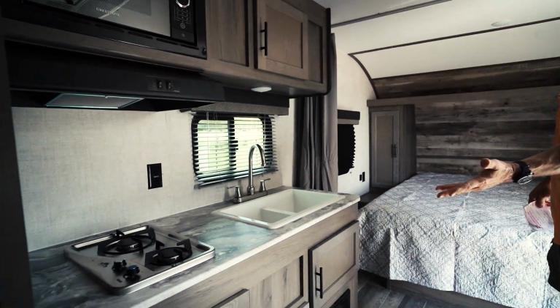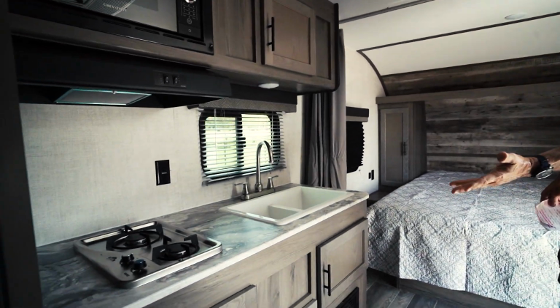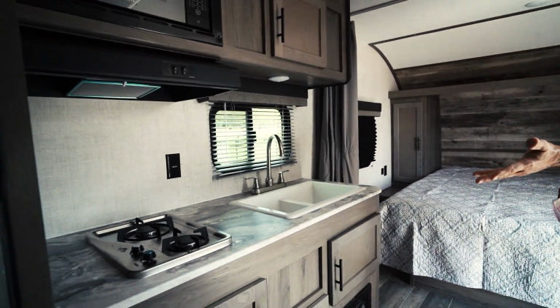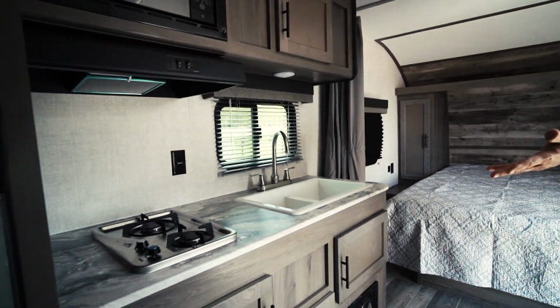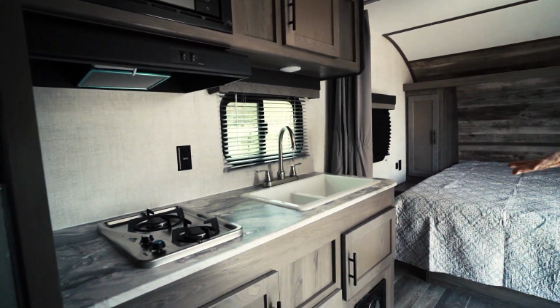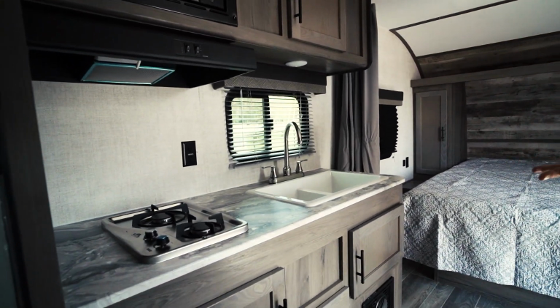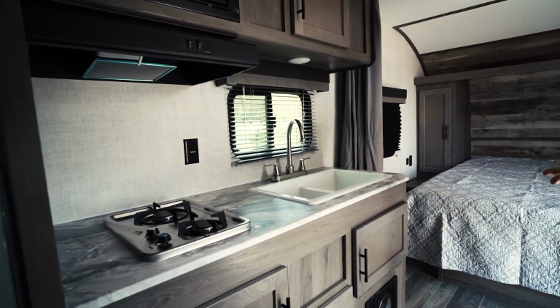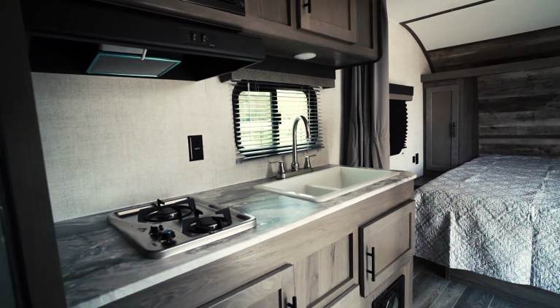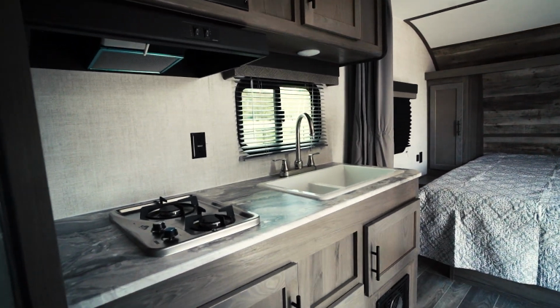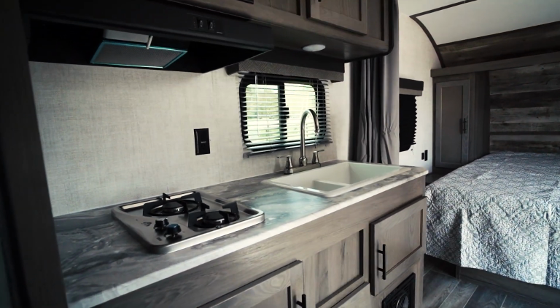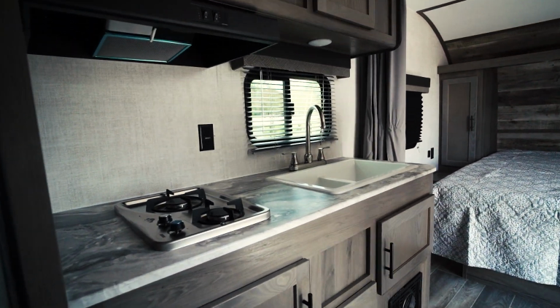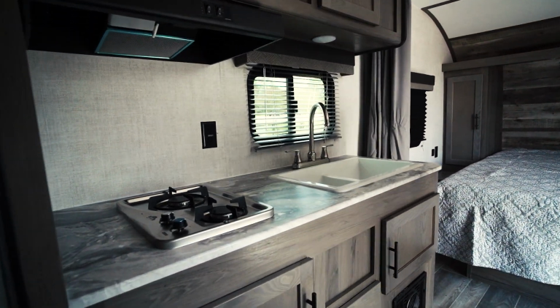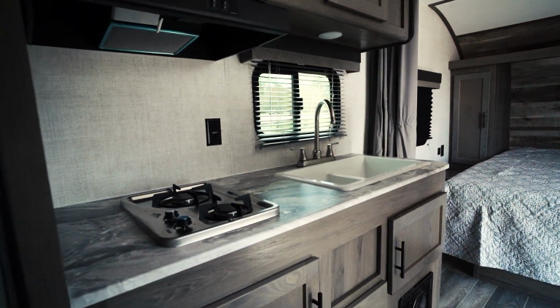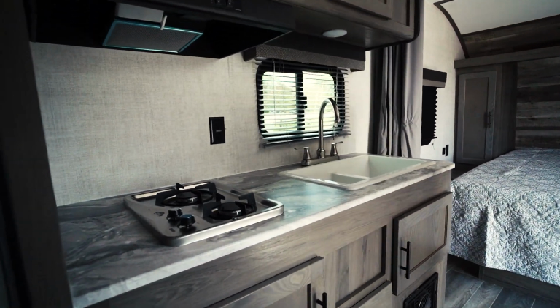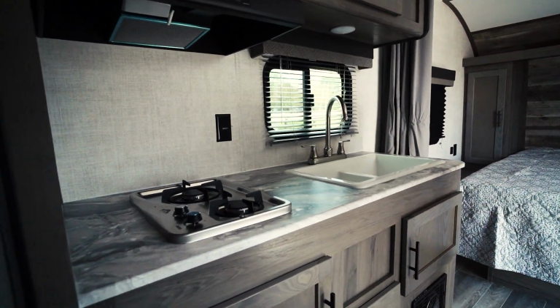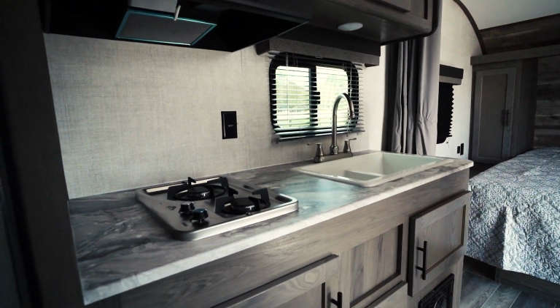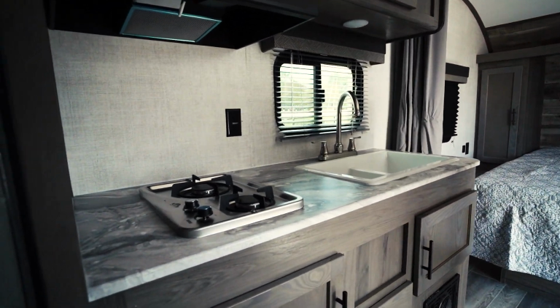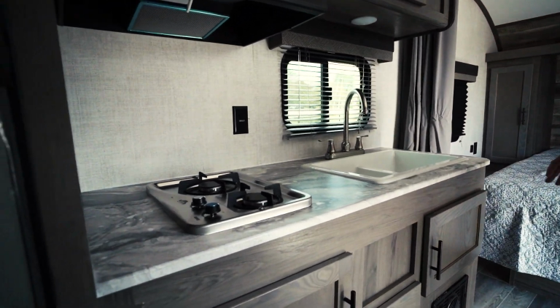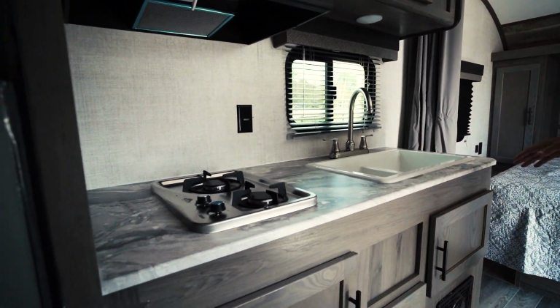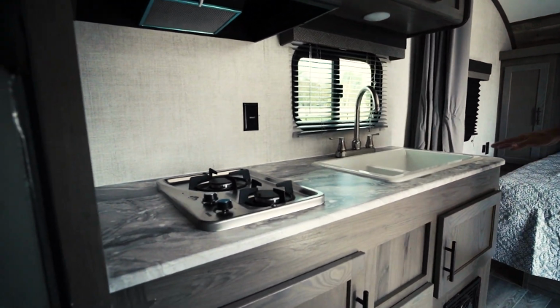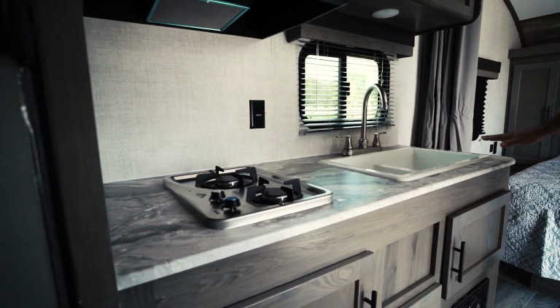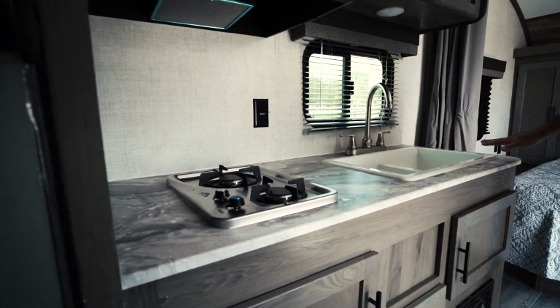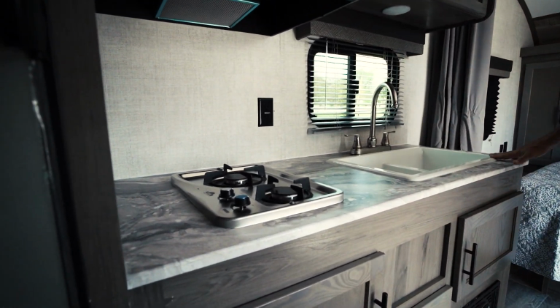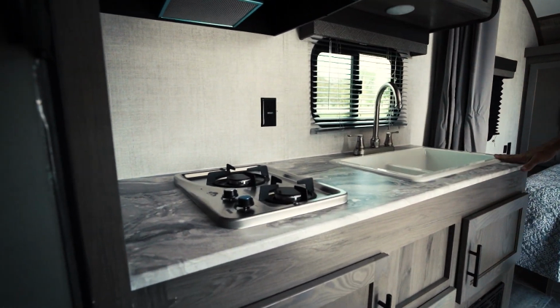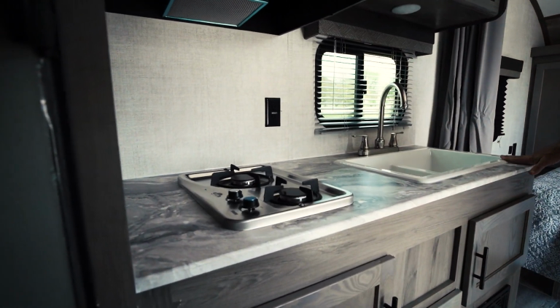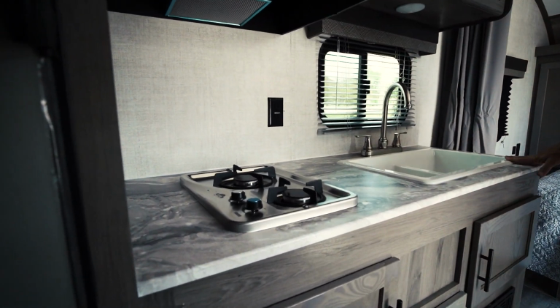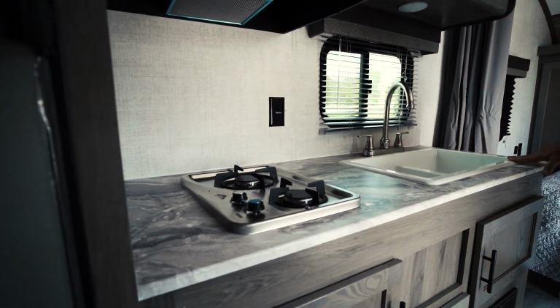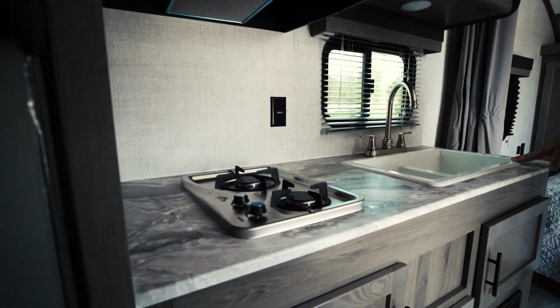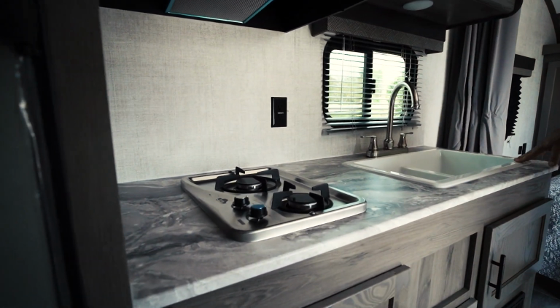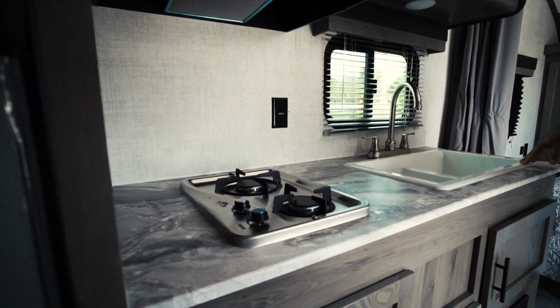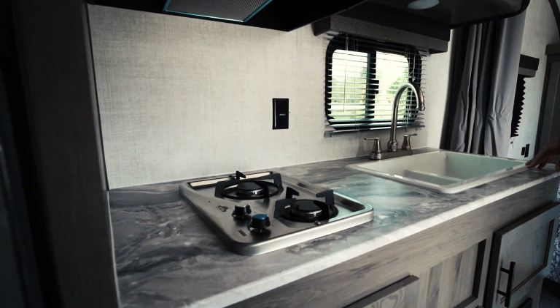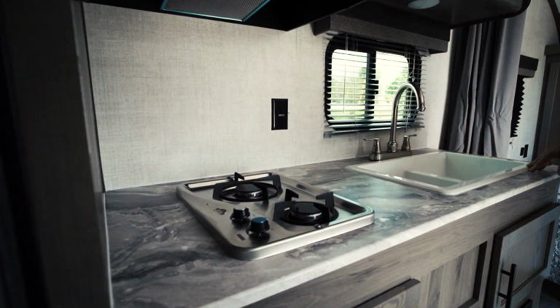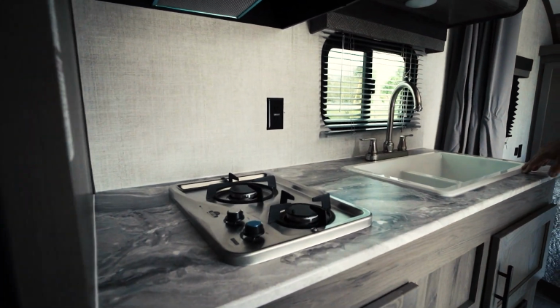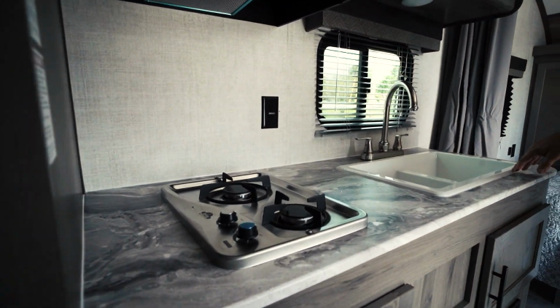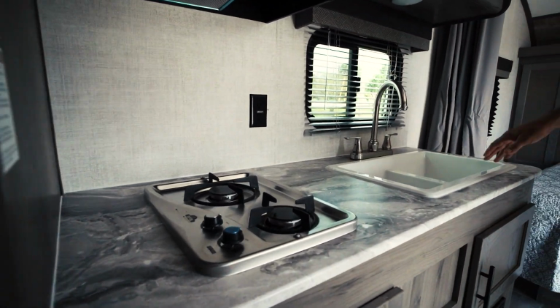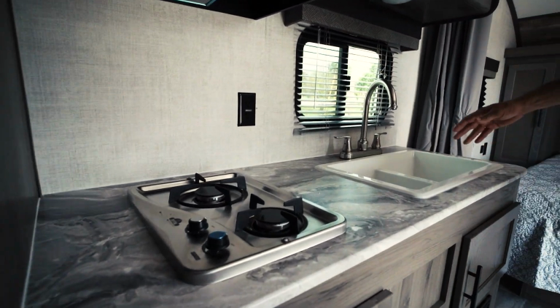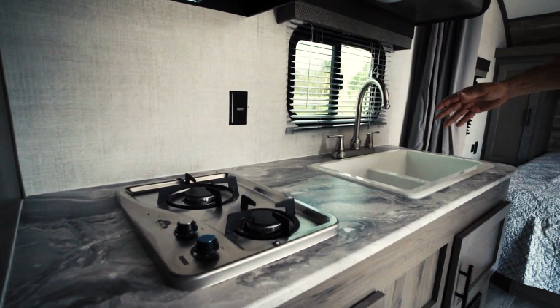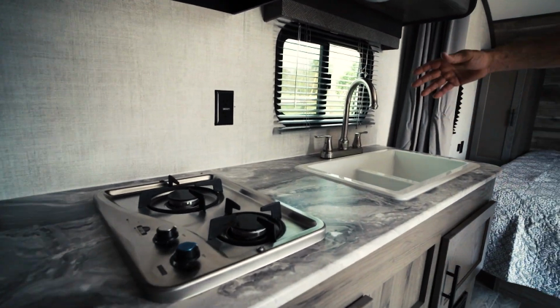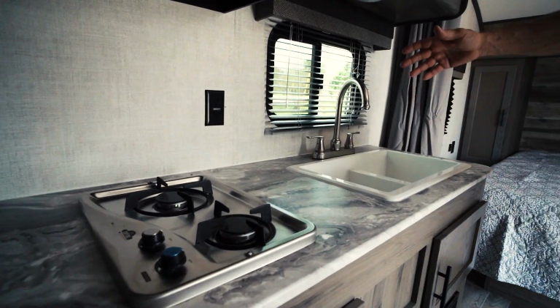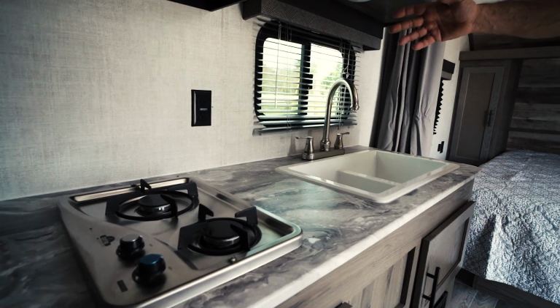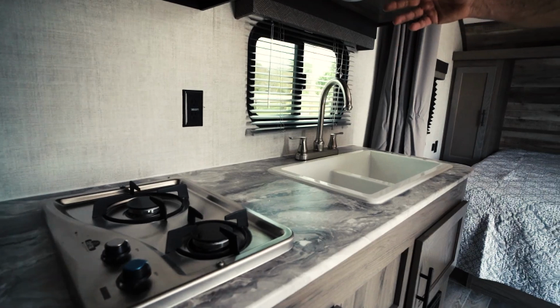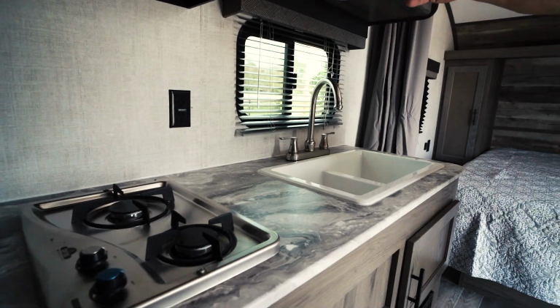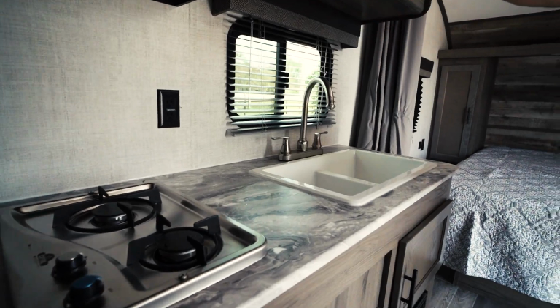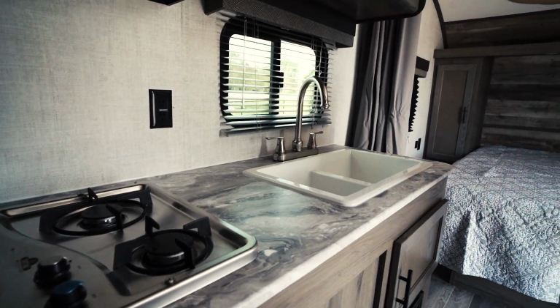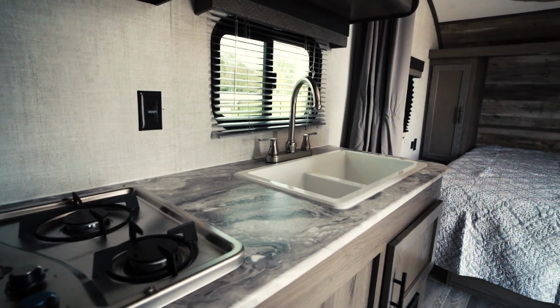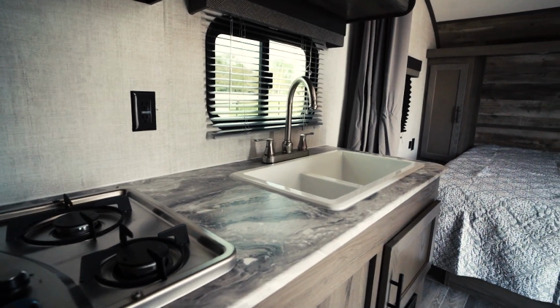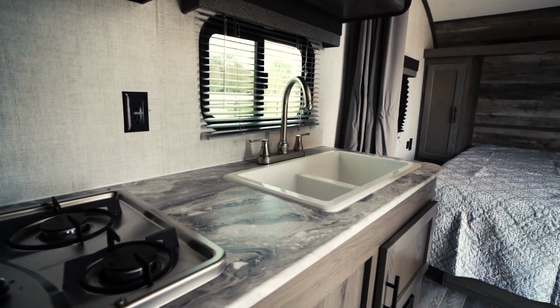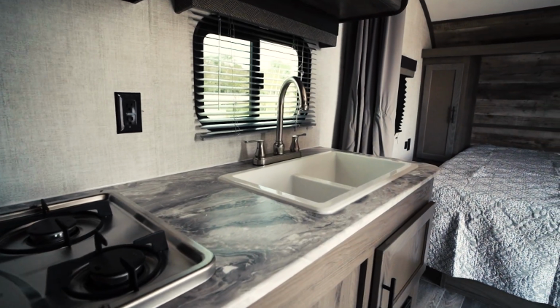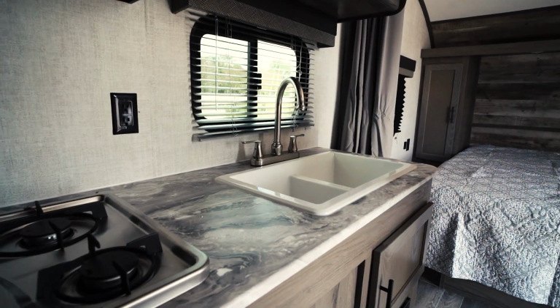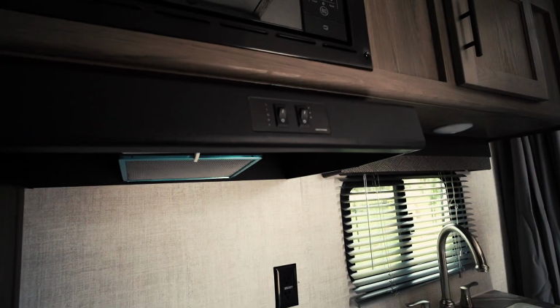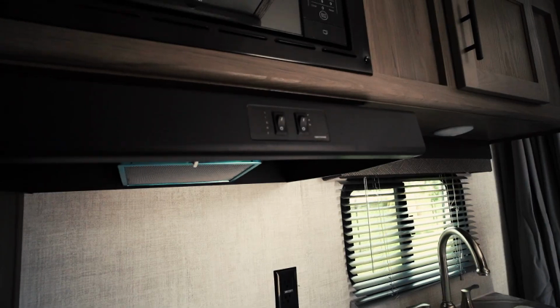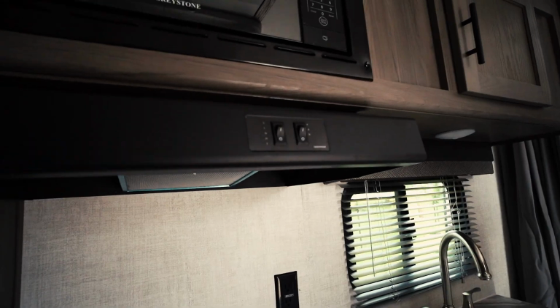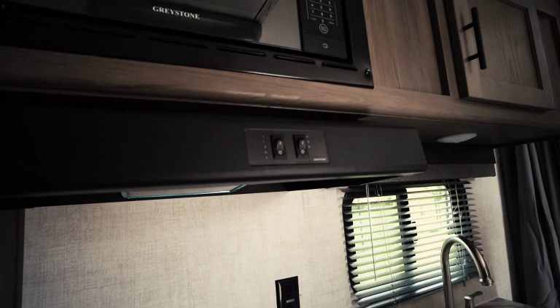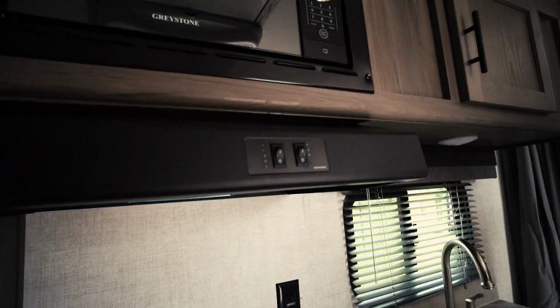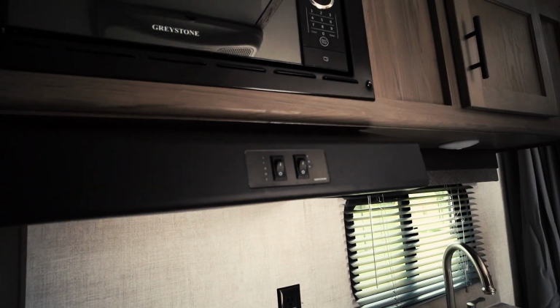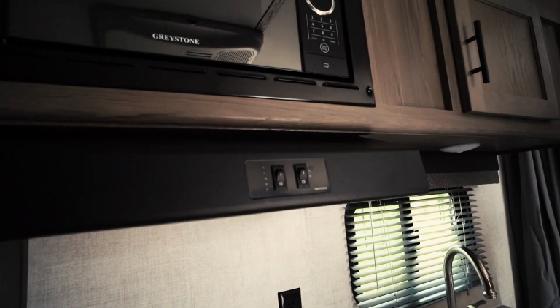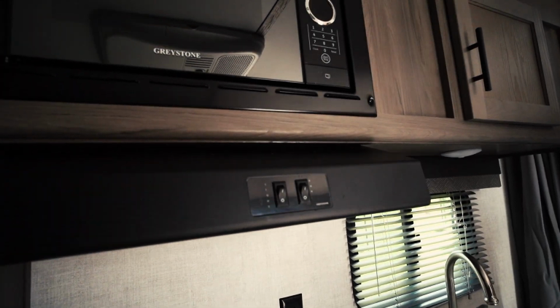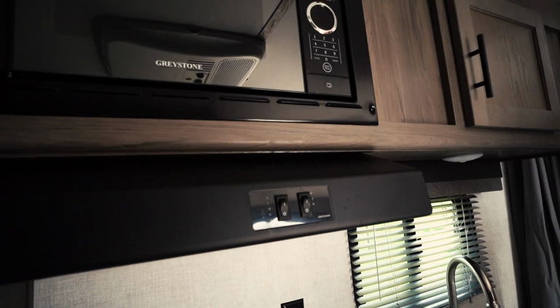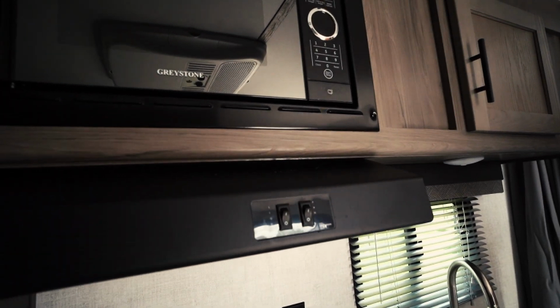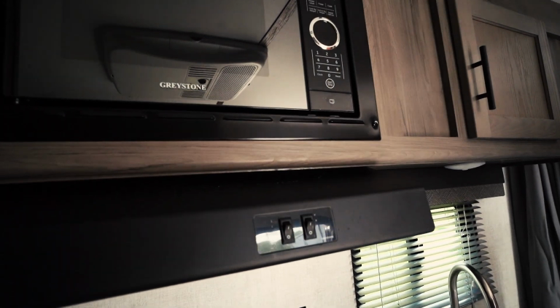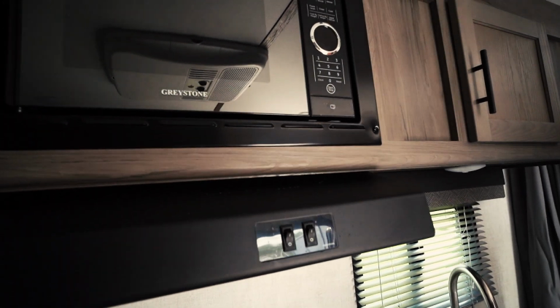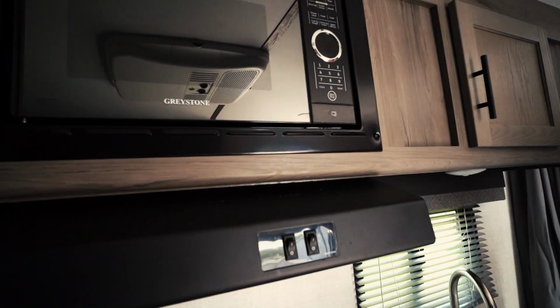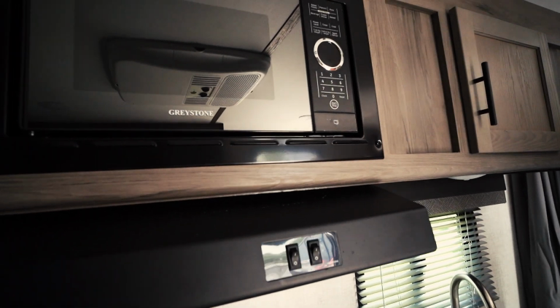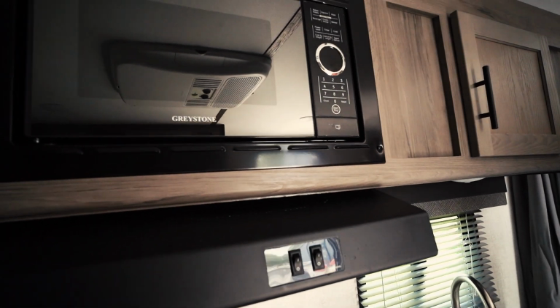right next to the double sink, and then a vent hood. And above it, a microwave.